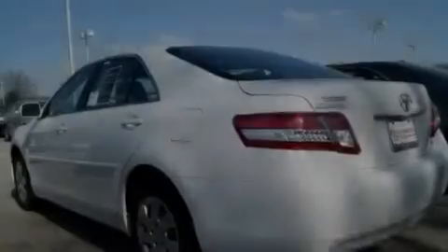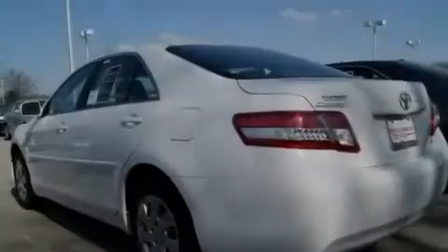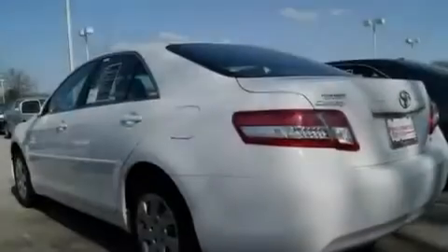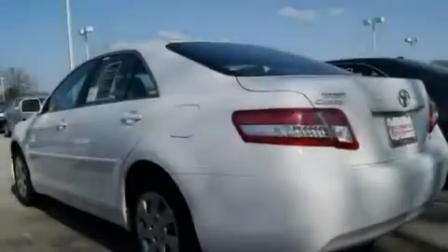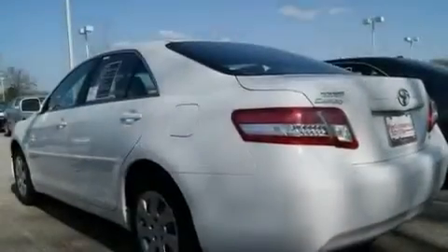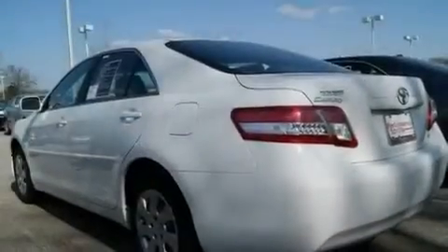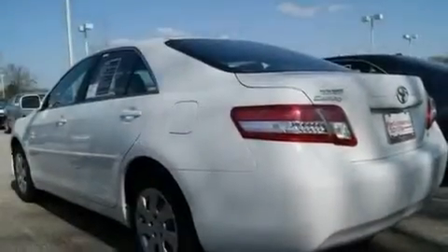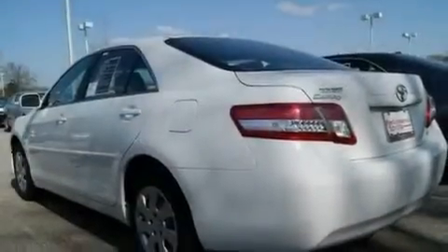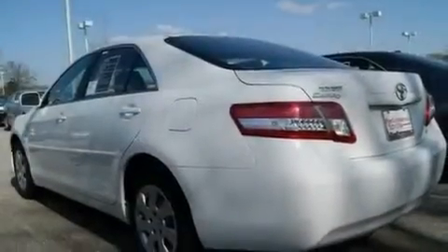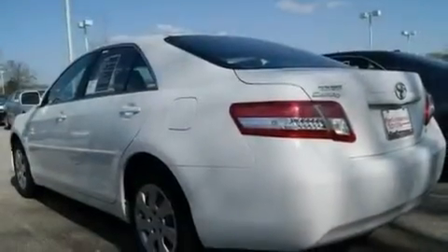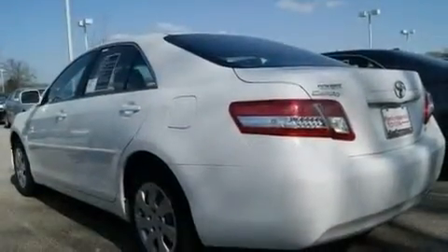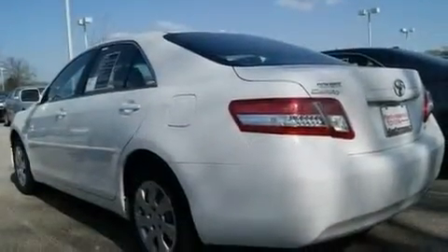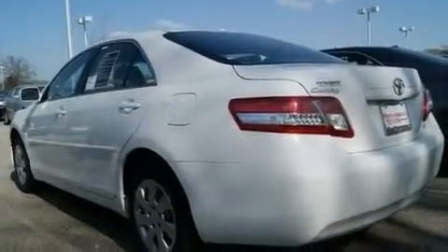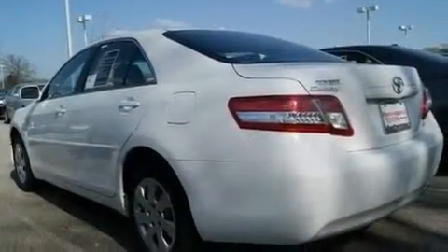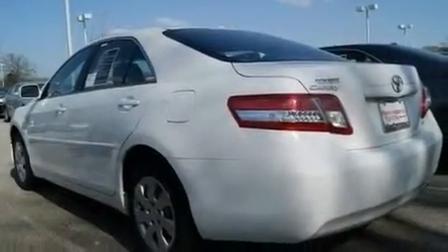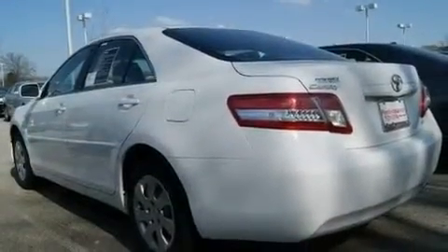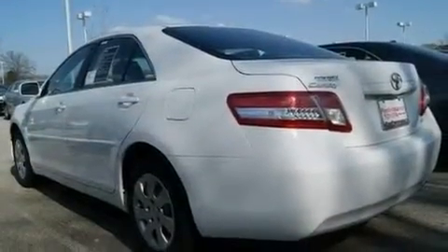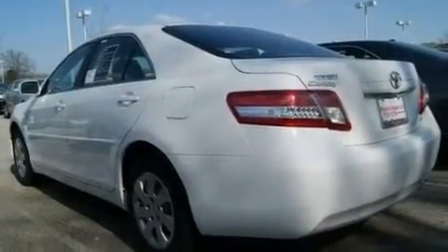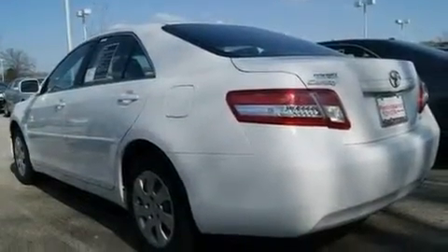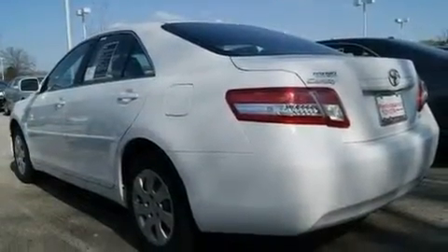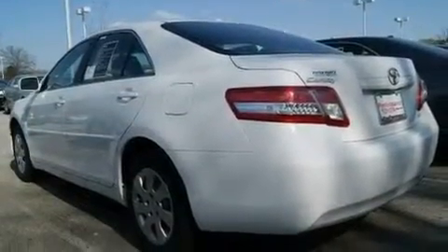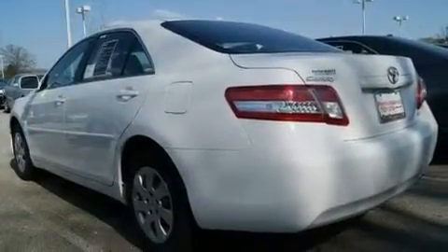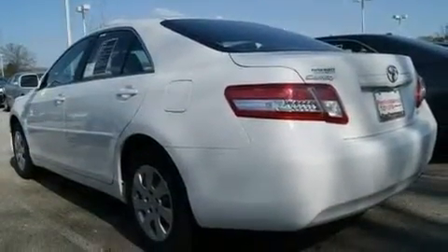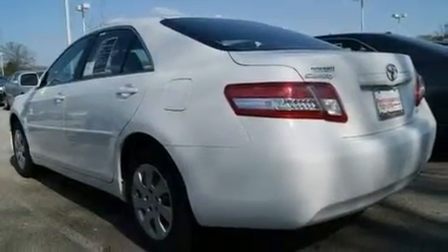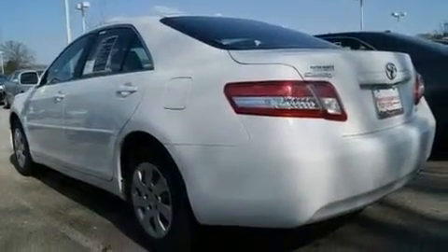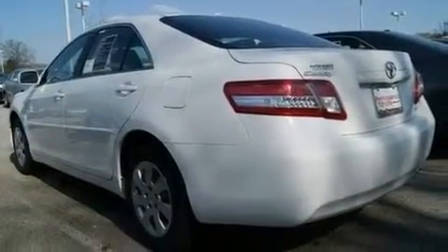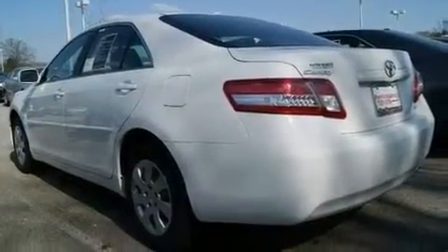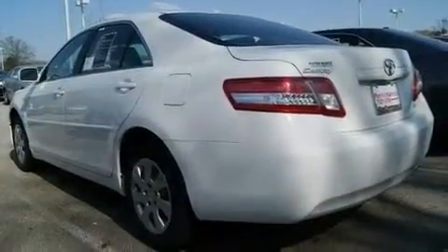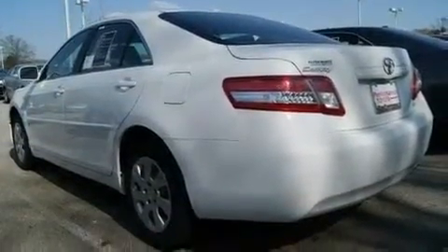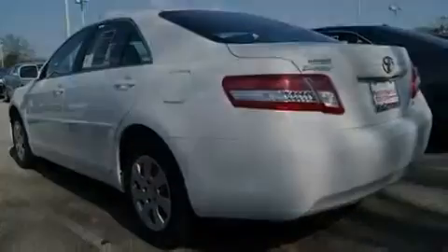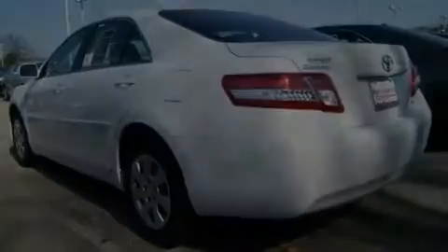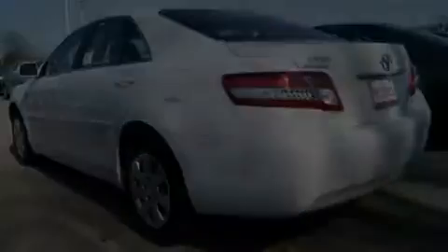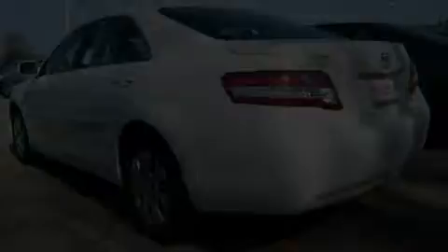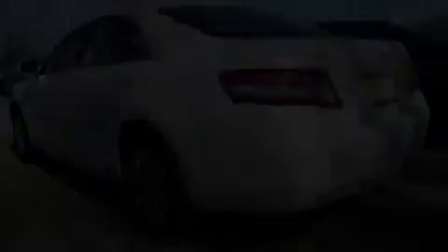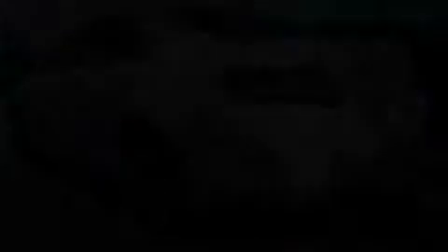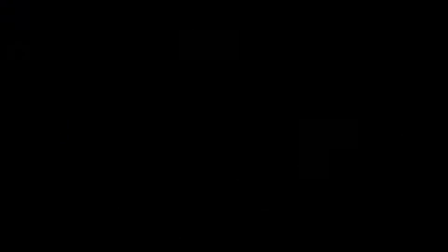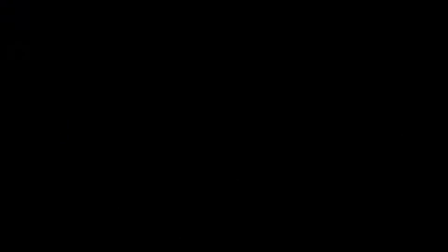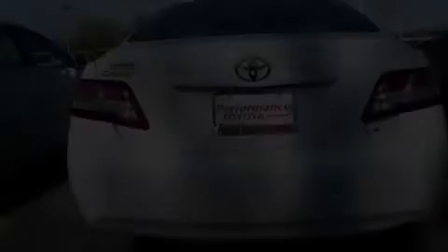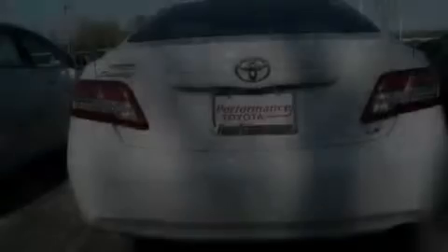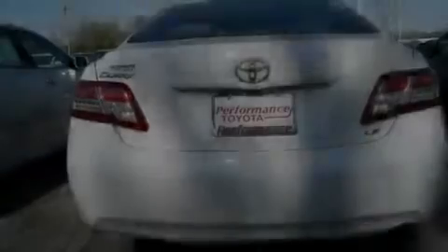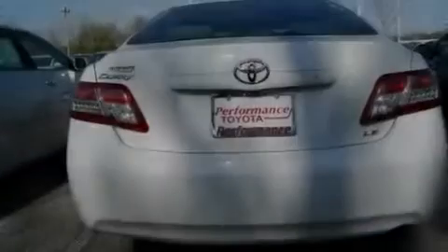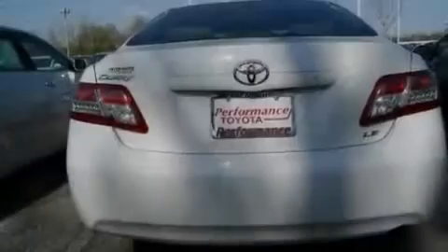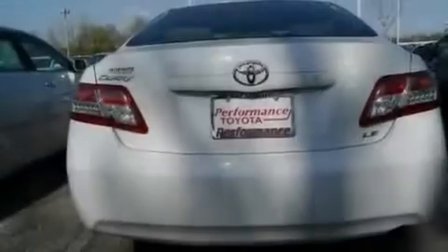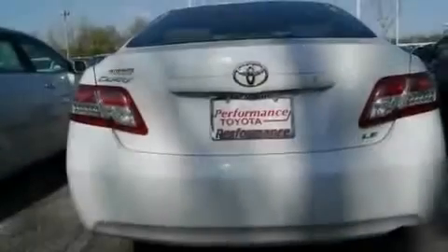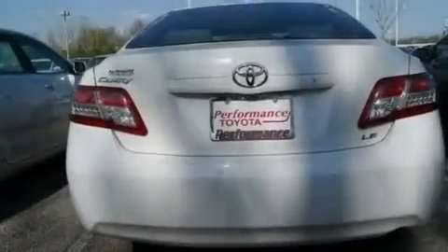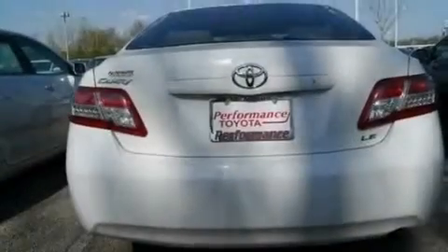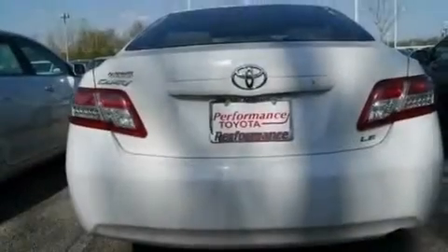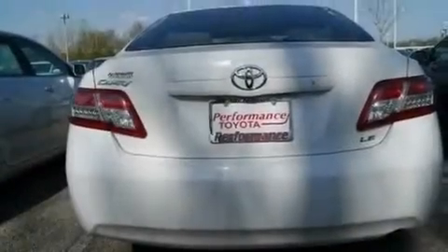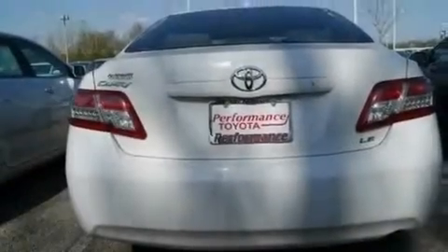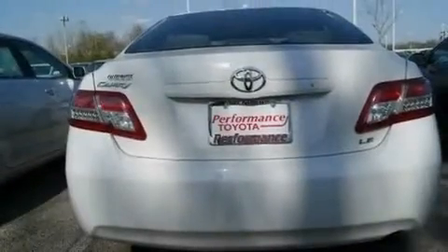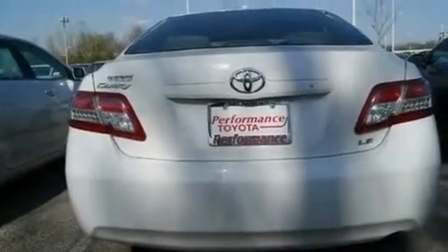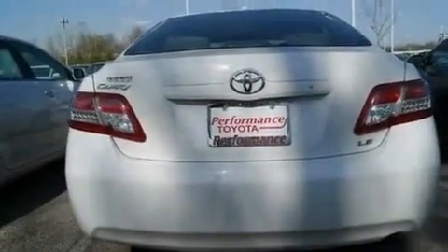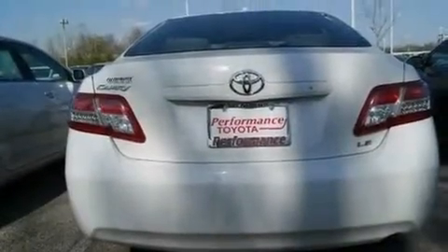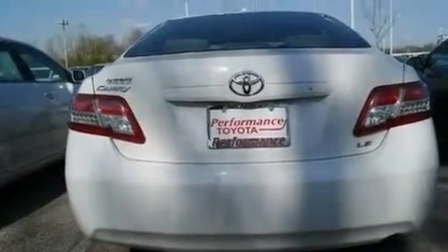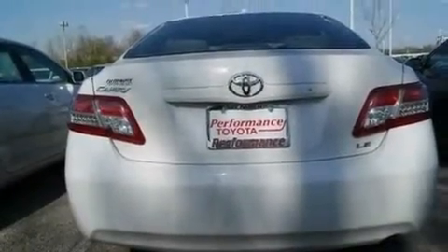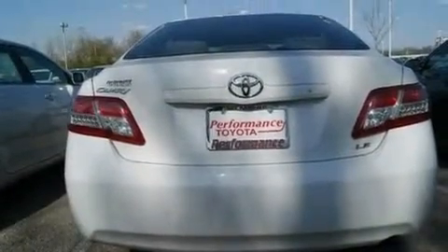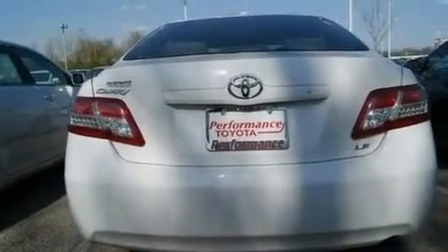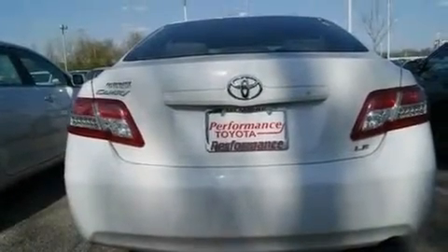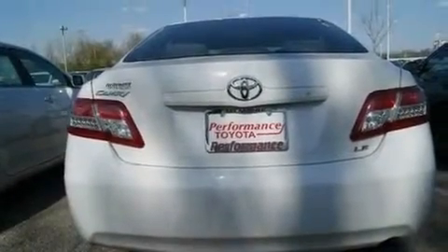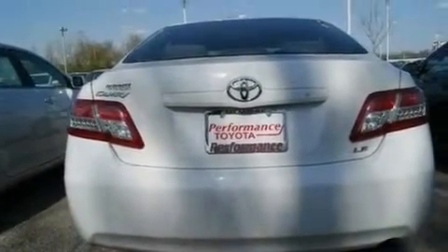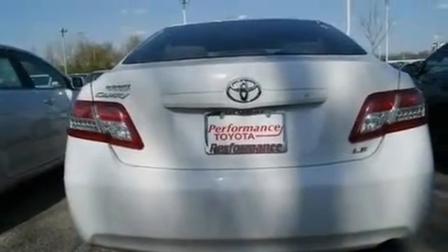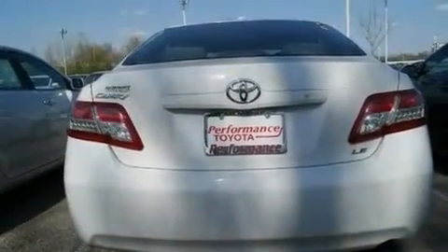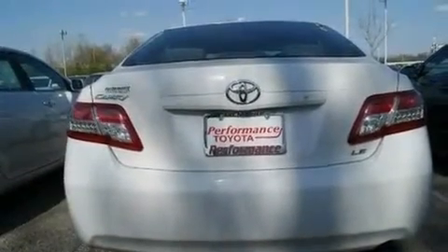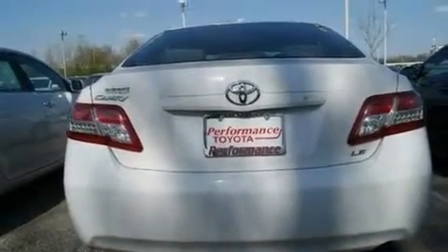With an EPA estimated rating of 32 miles per gallon on the highway, fuel efficiency is still high on the list of priorities.